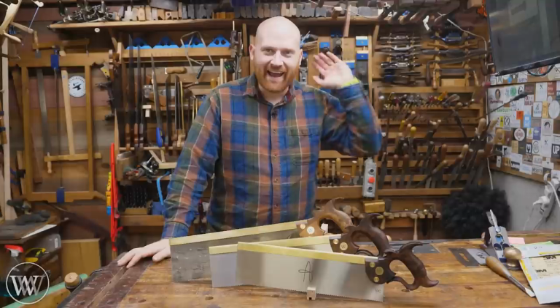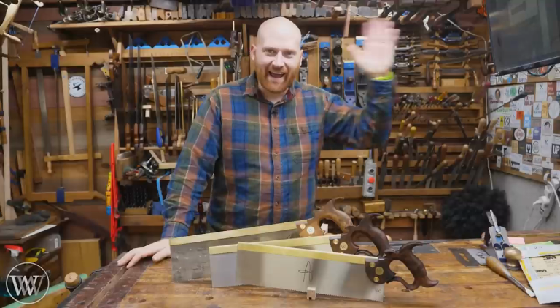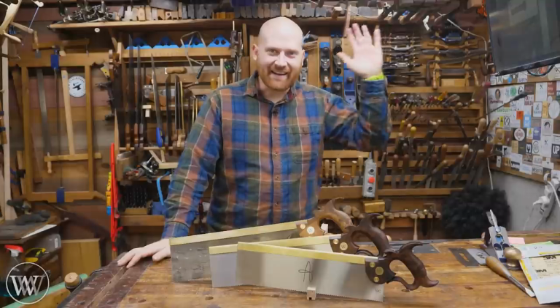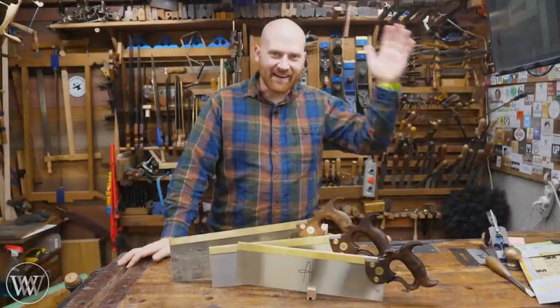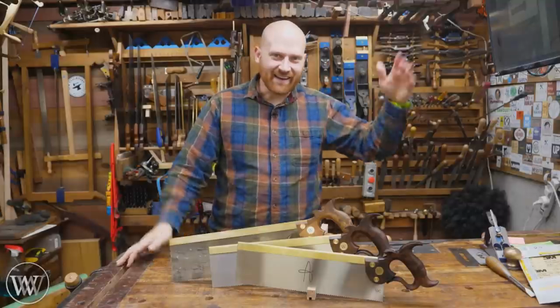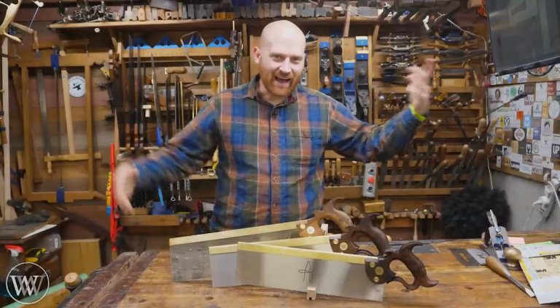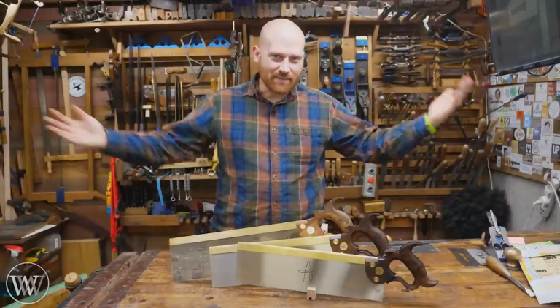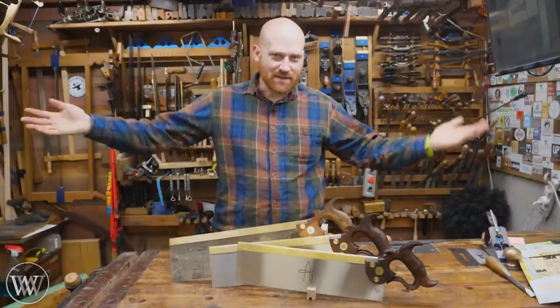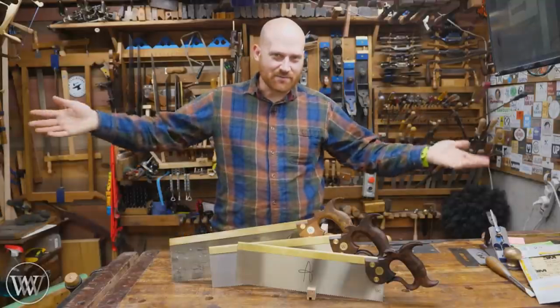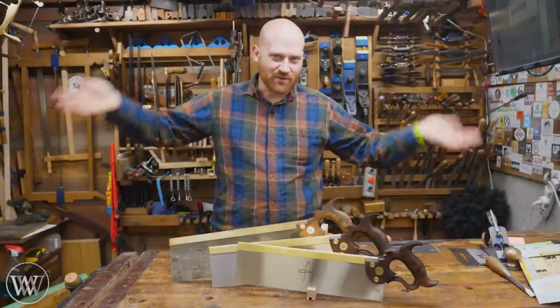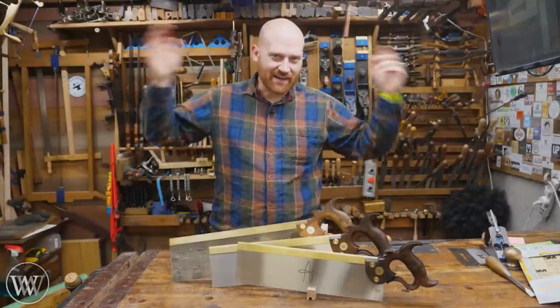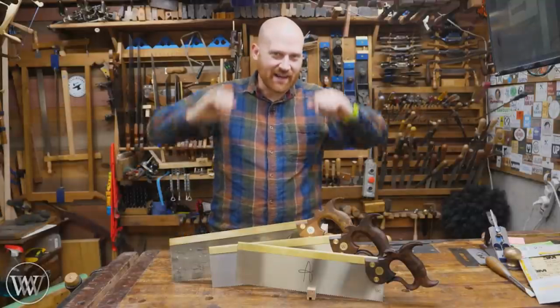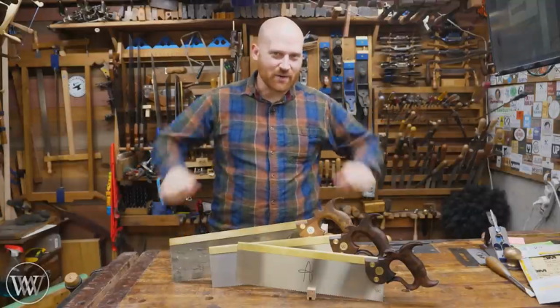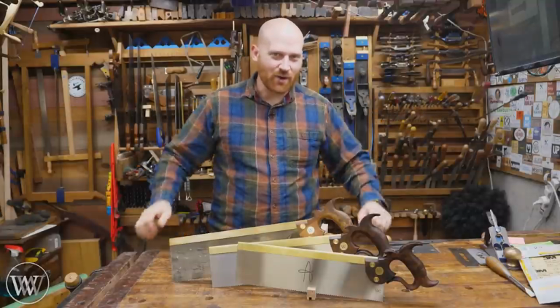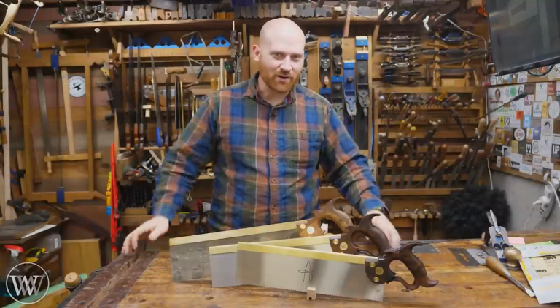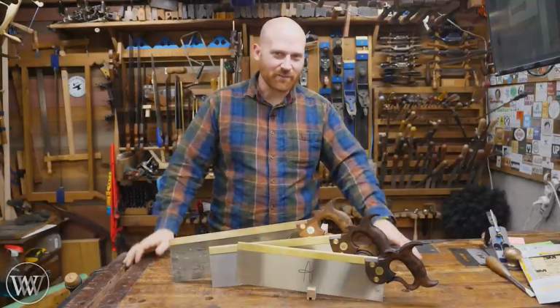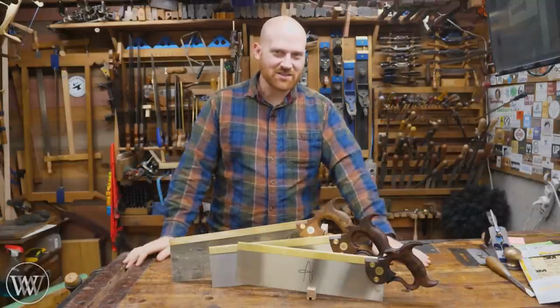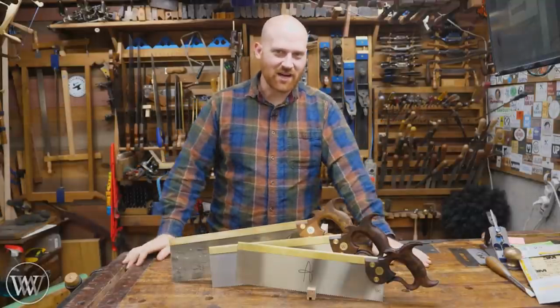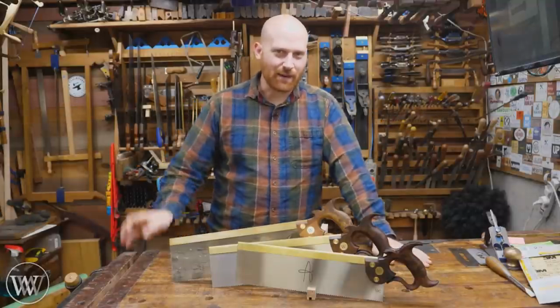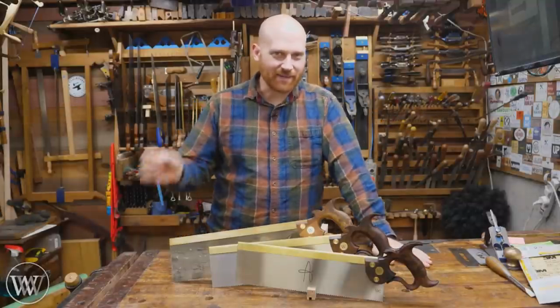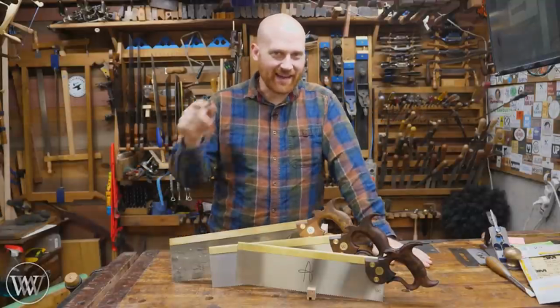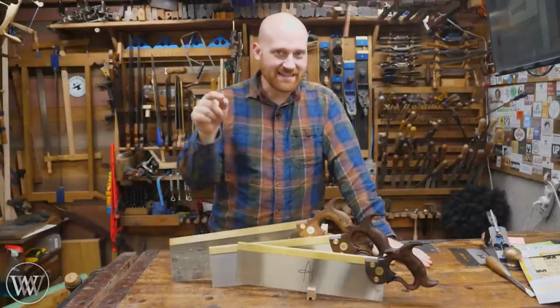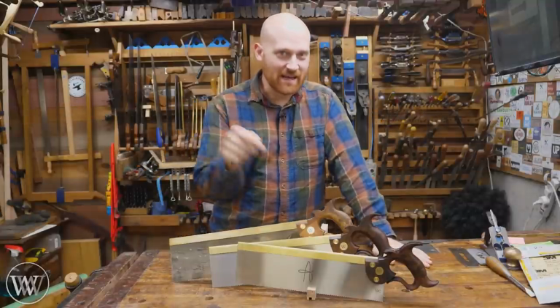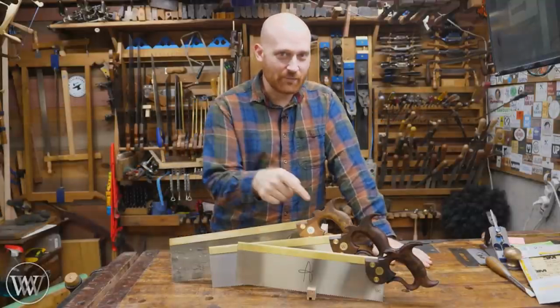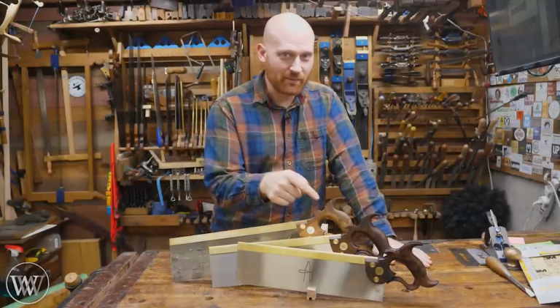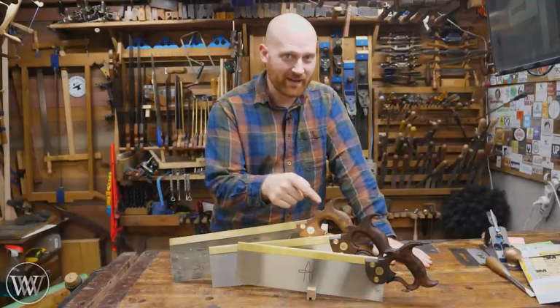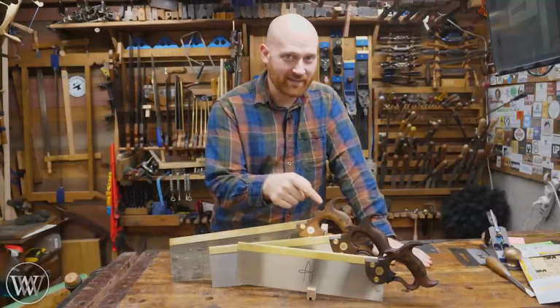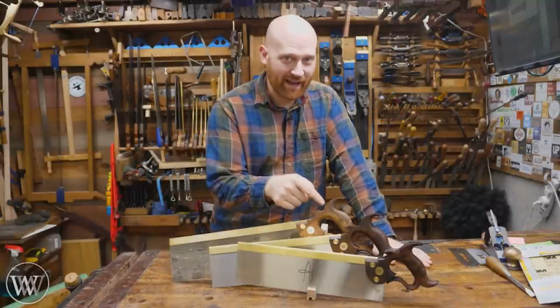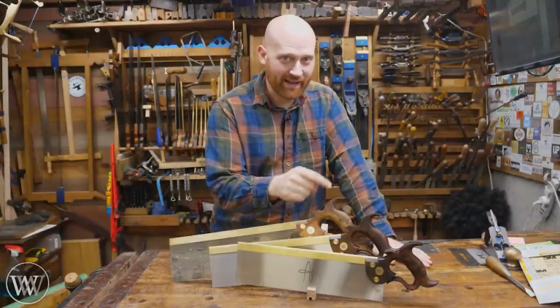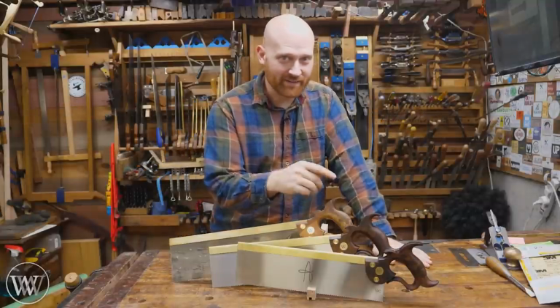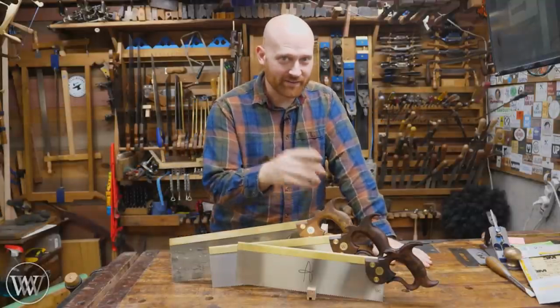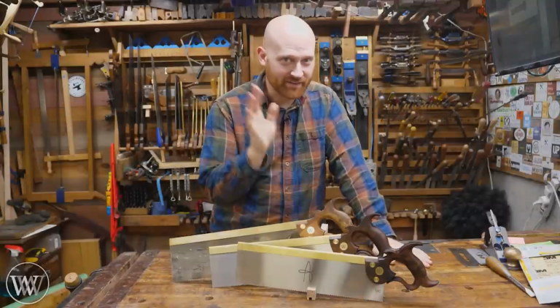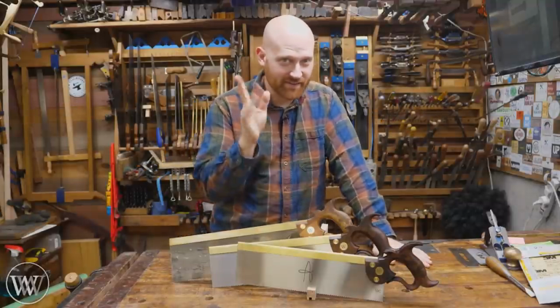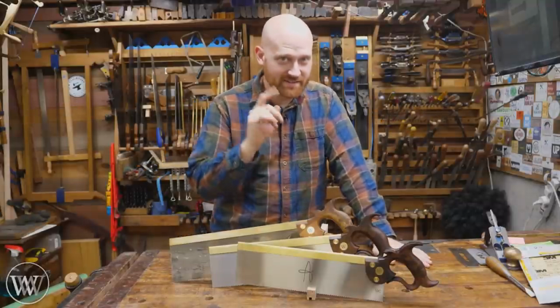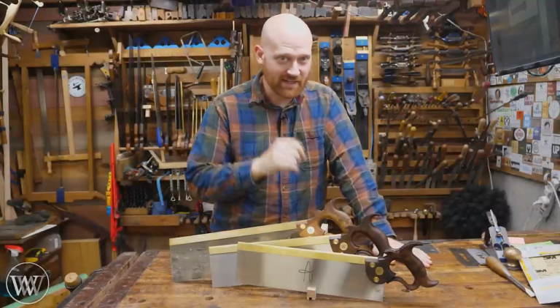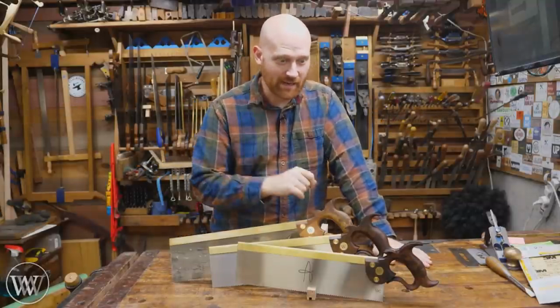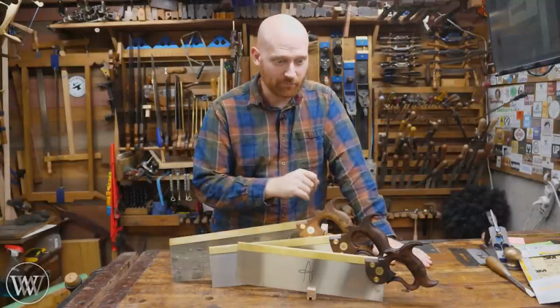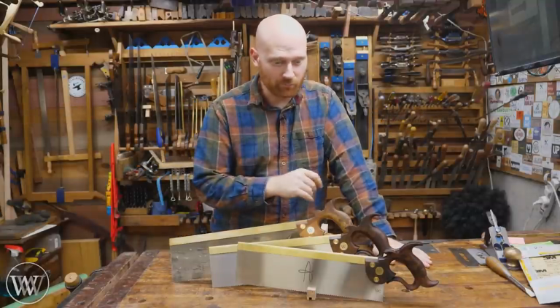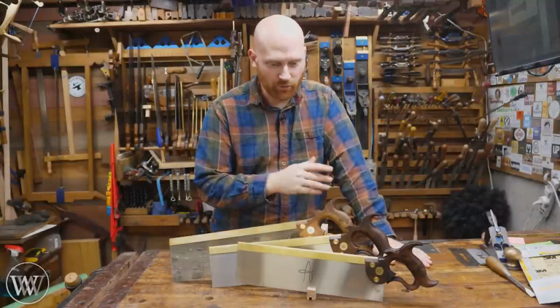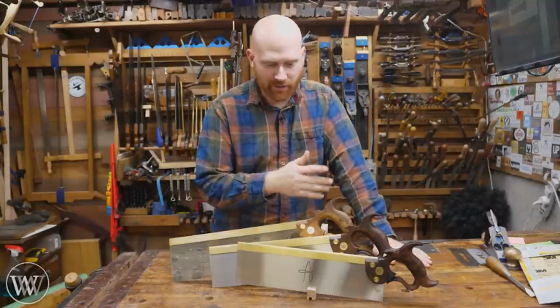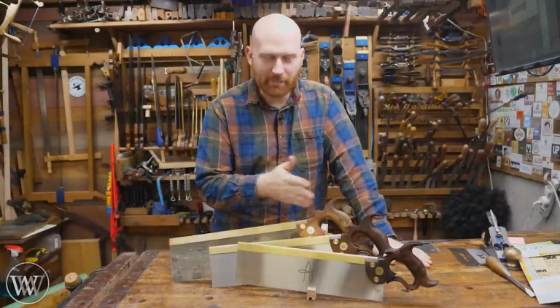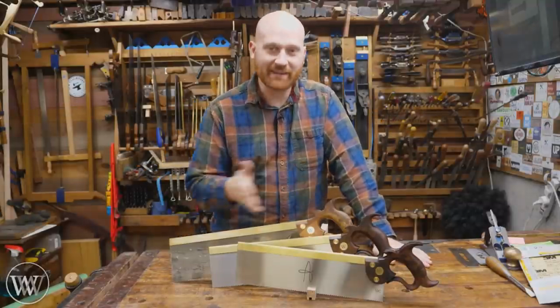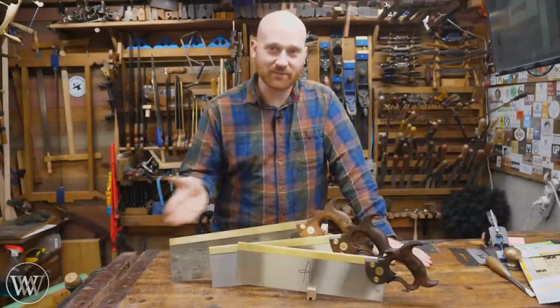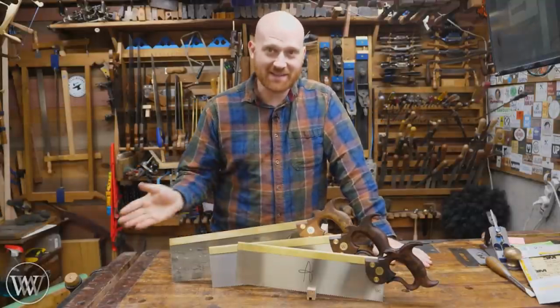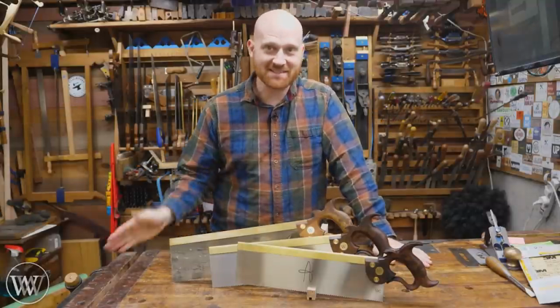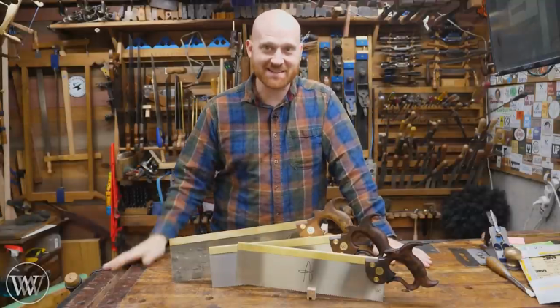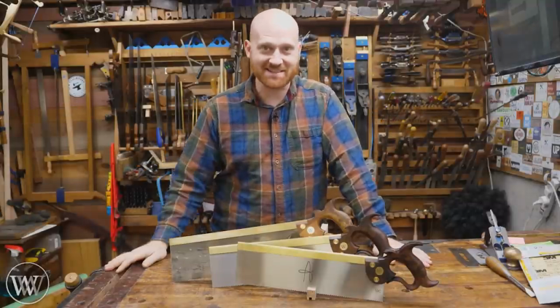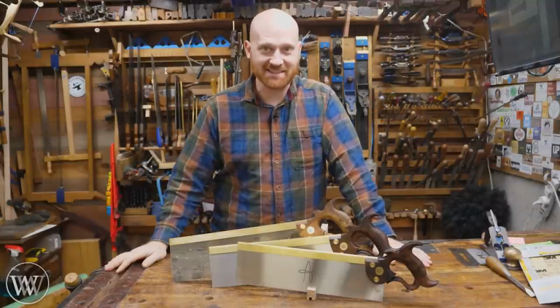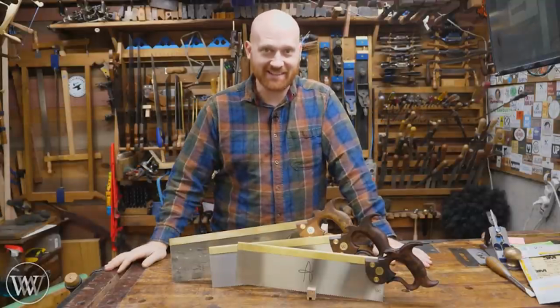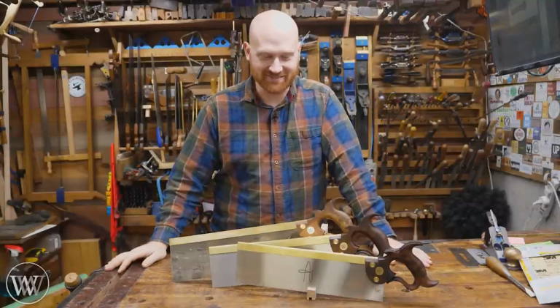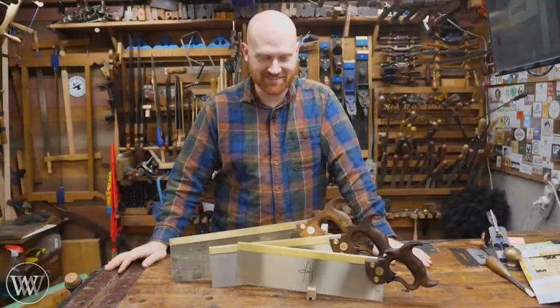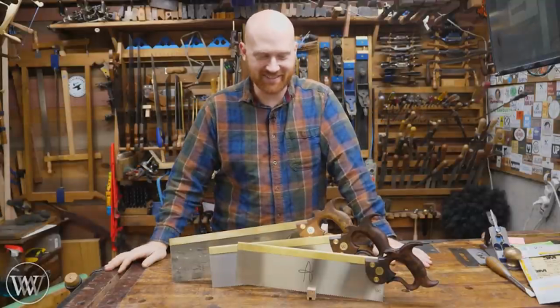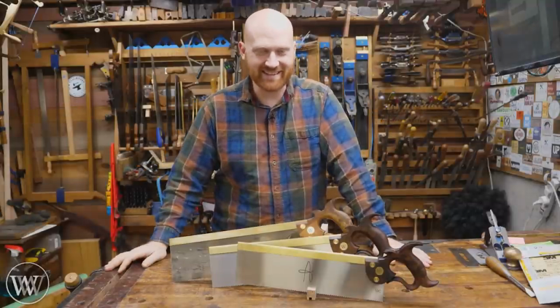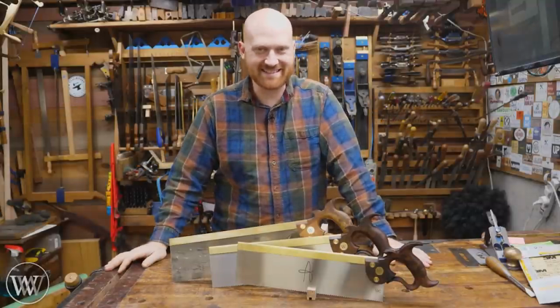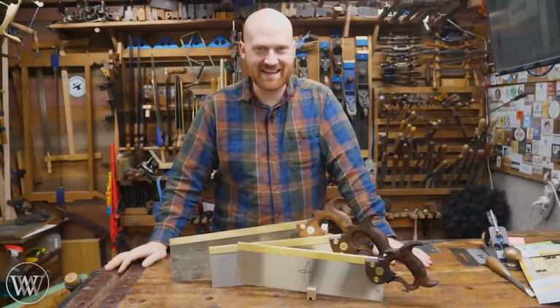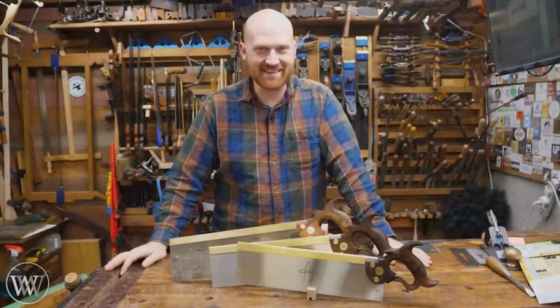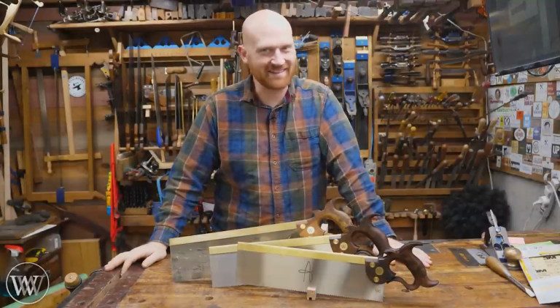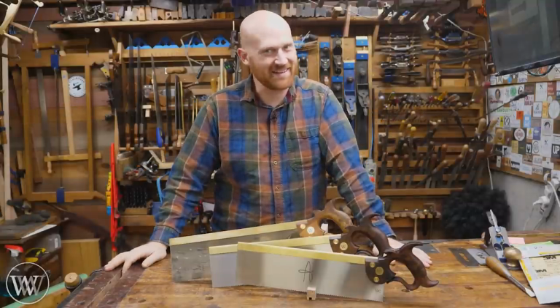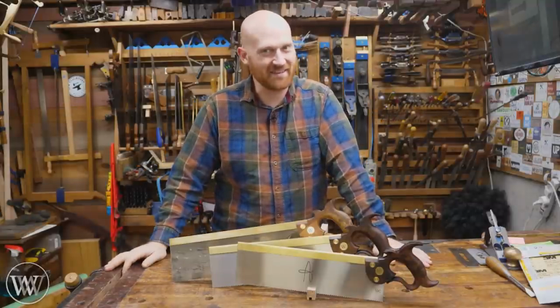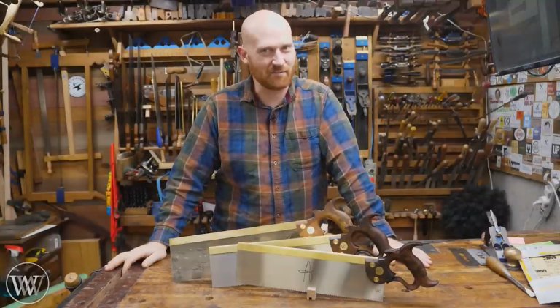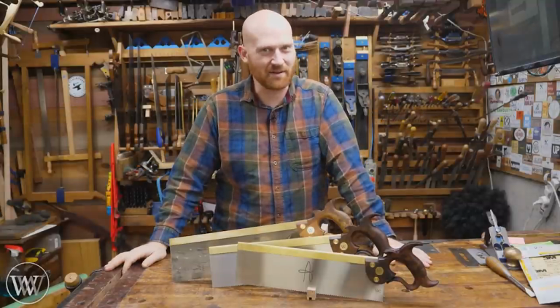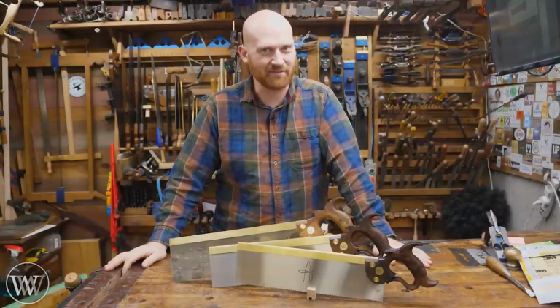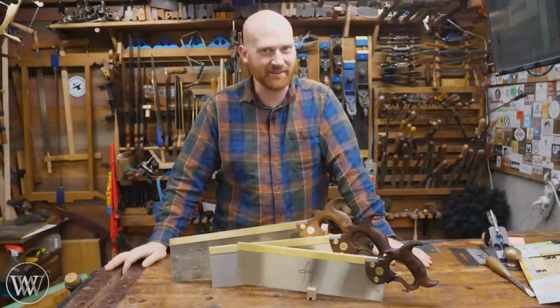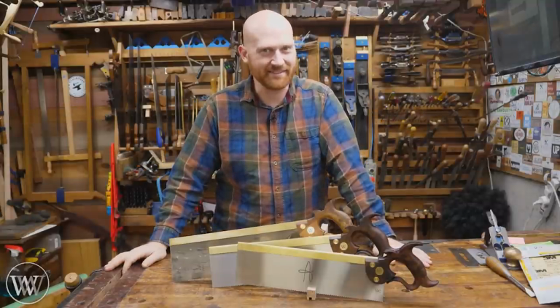Hey y'all, I'm James Wright and welcome to my shop. Last time we made the handles and this time we're going to make the rest of the saw. So let's dive in and have a bit of fun.